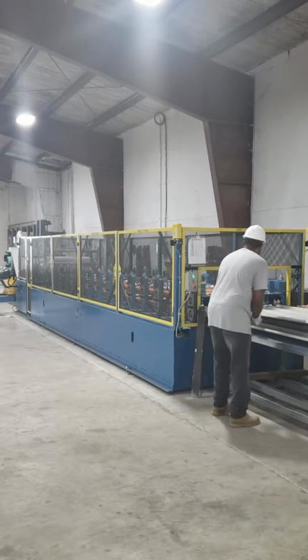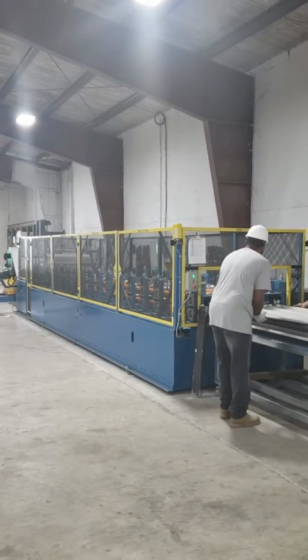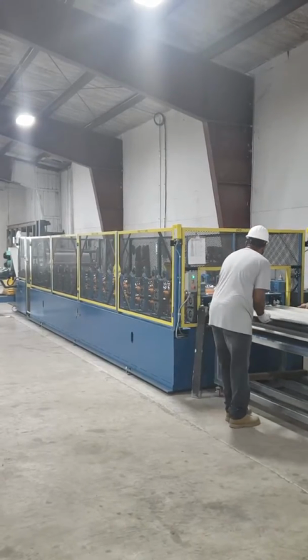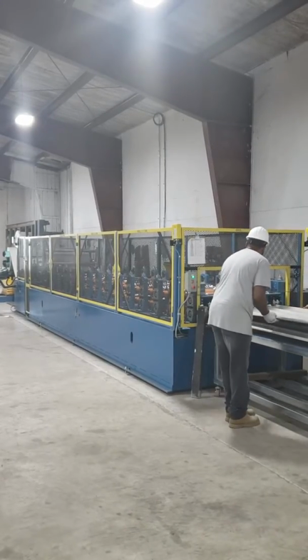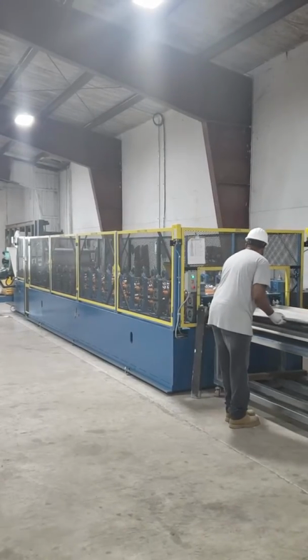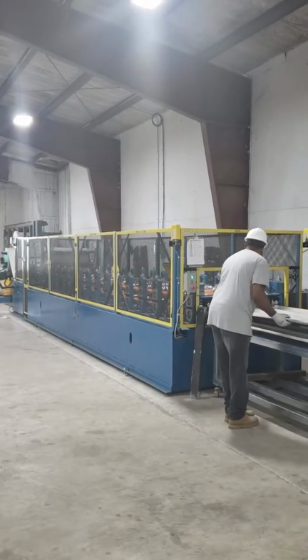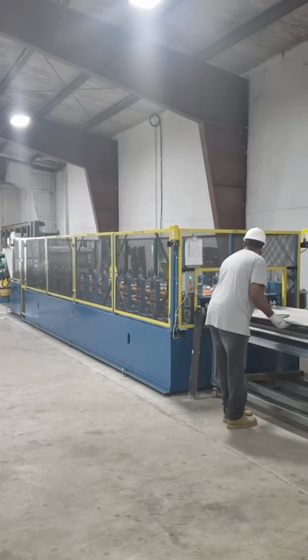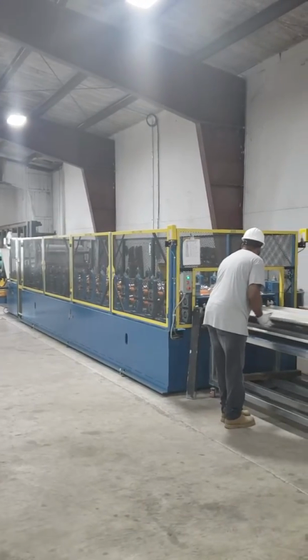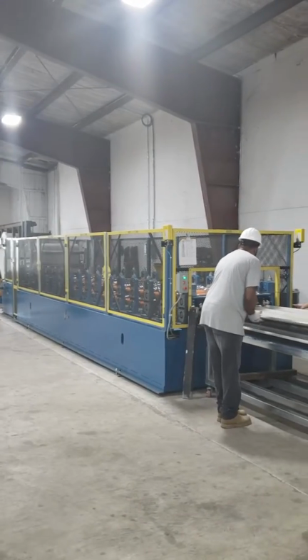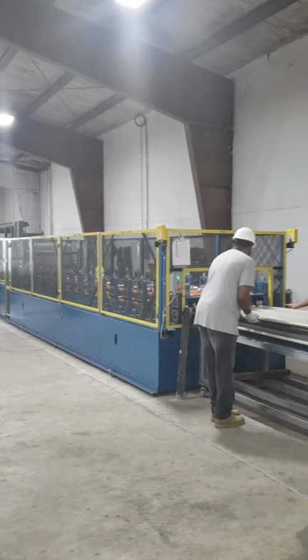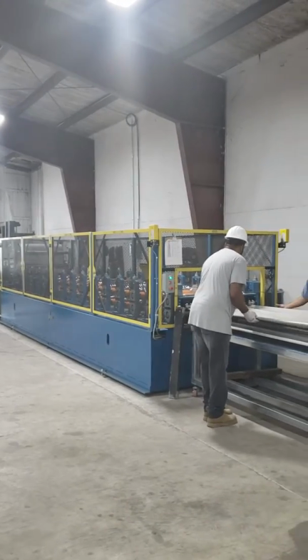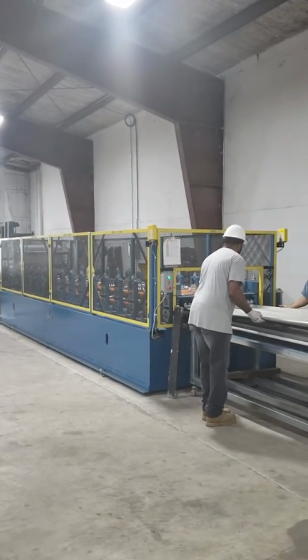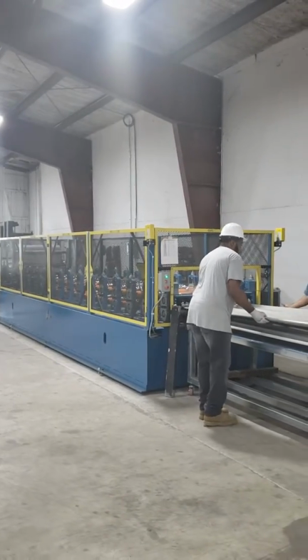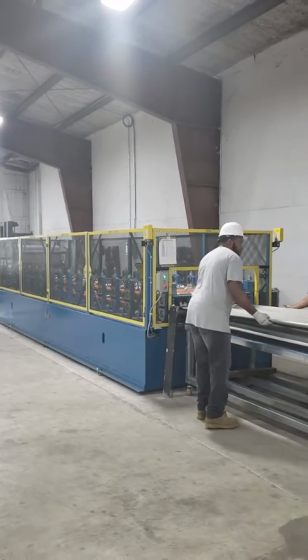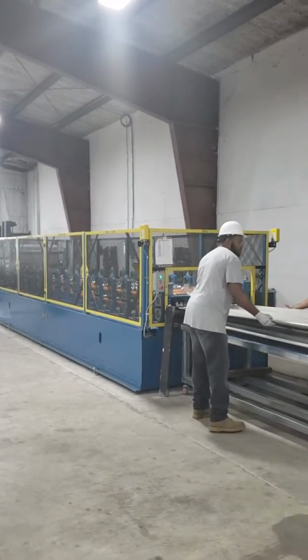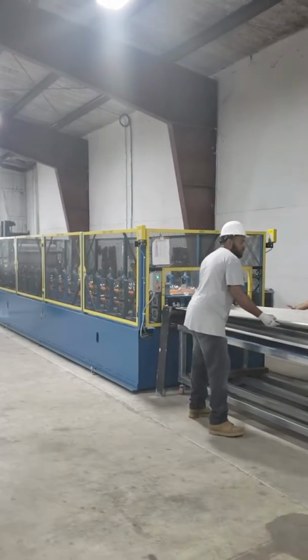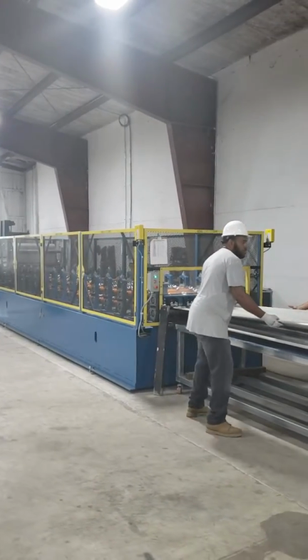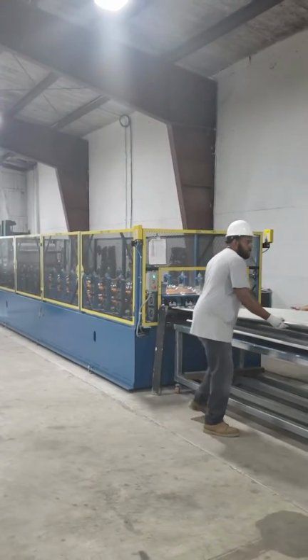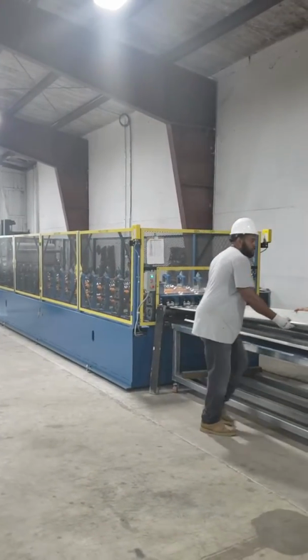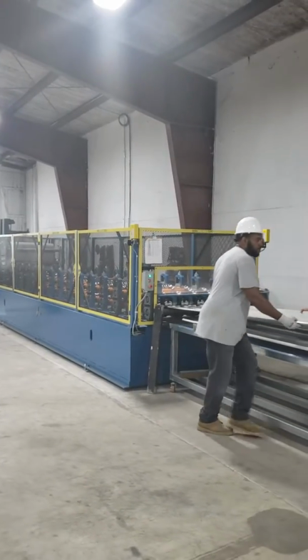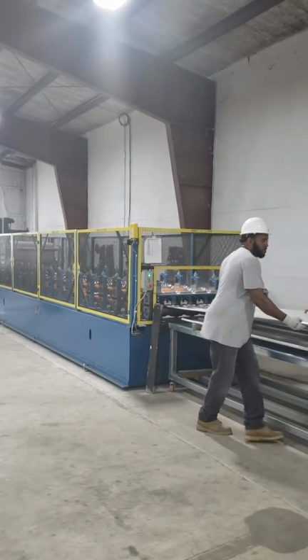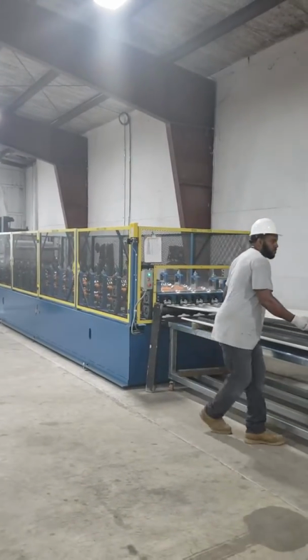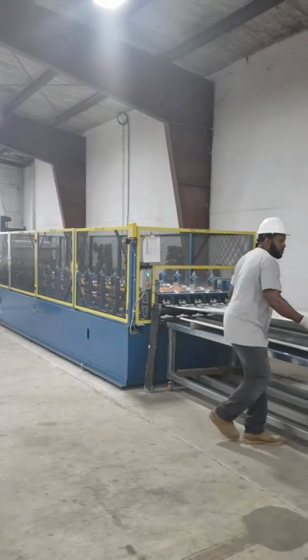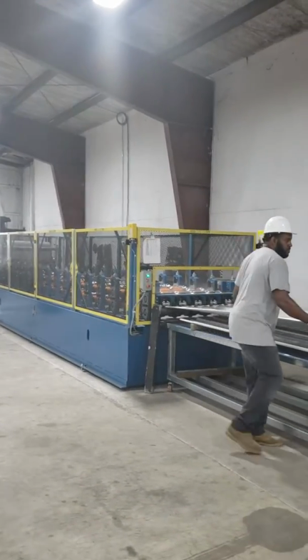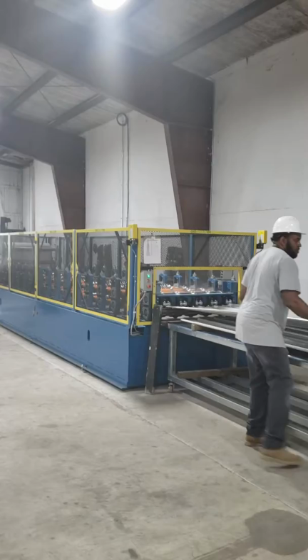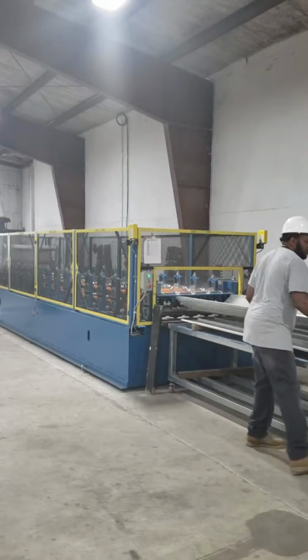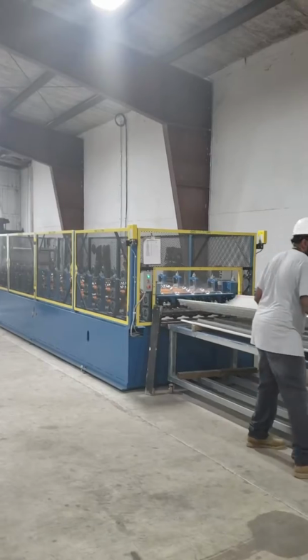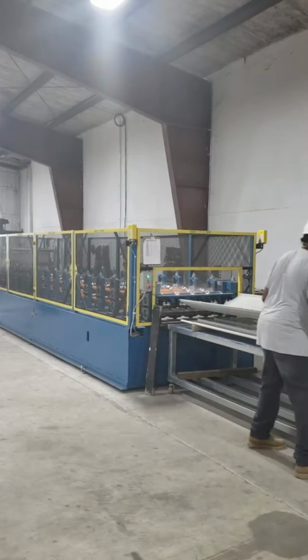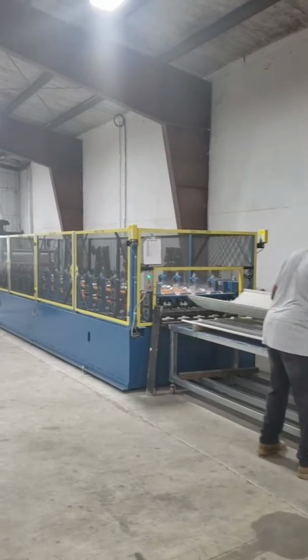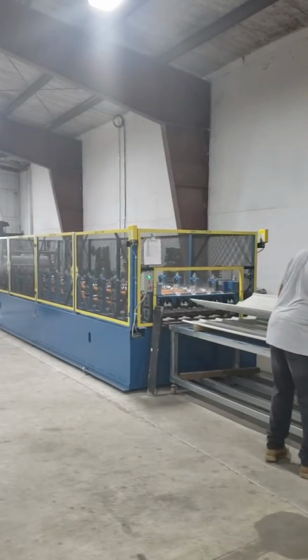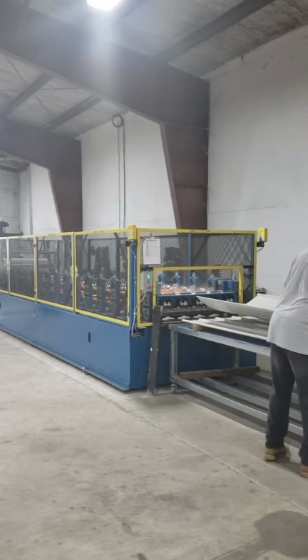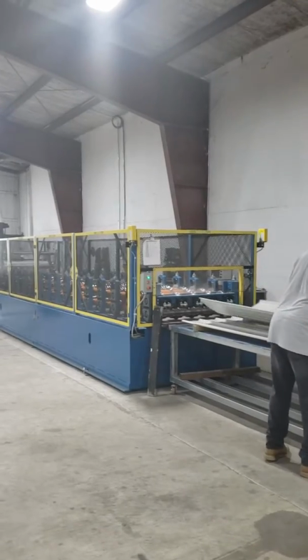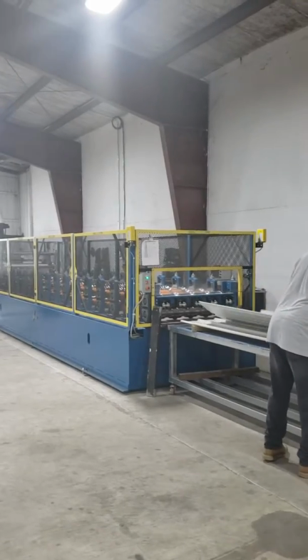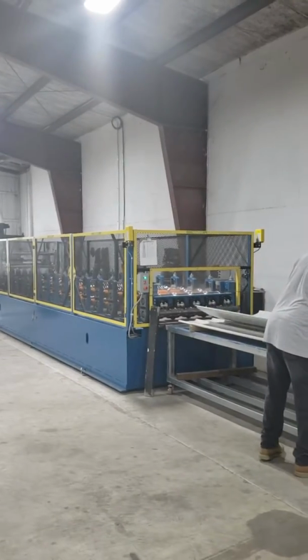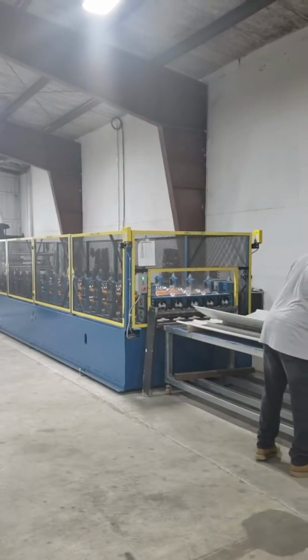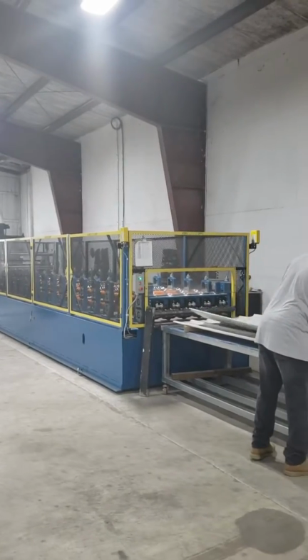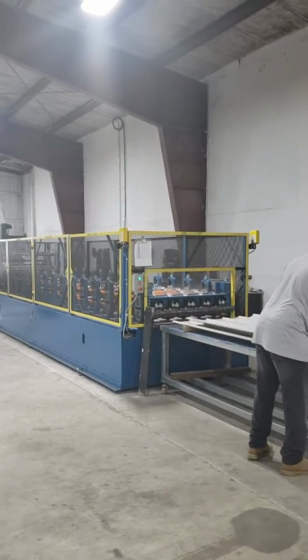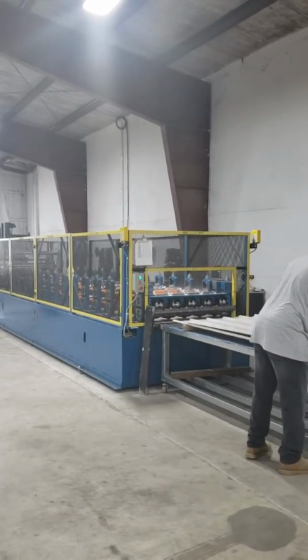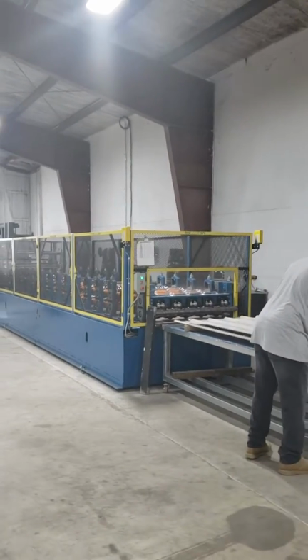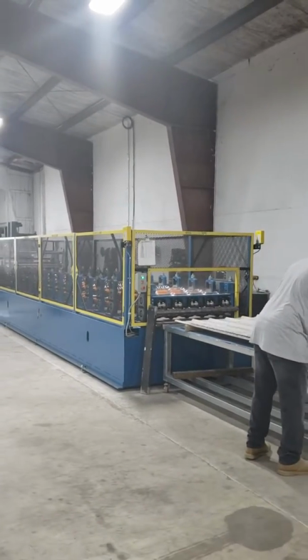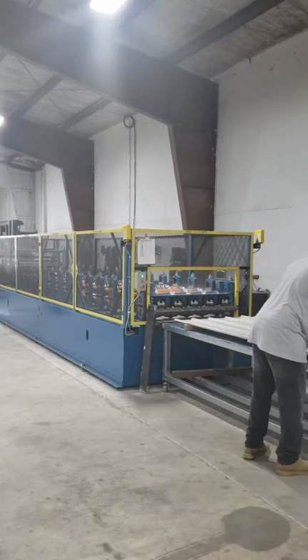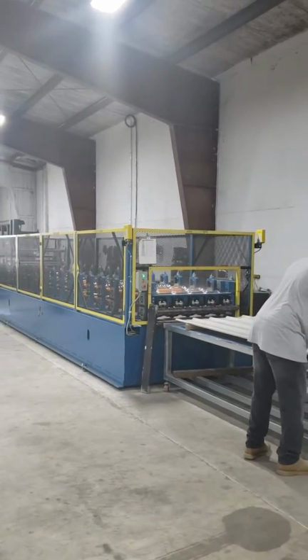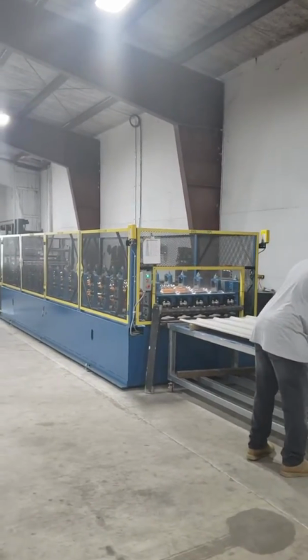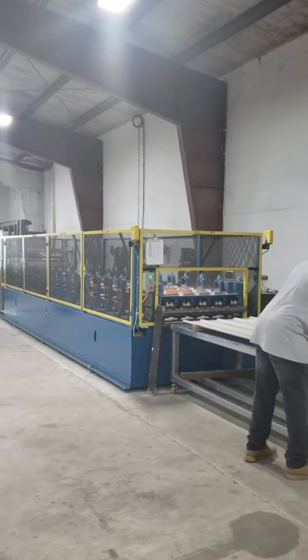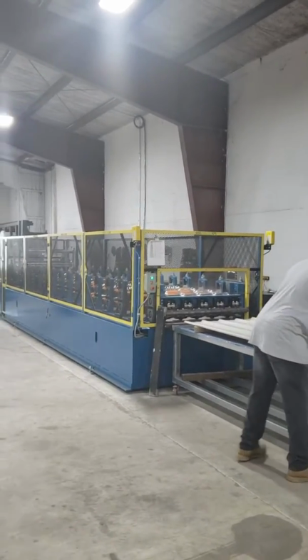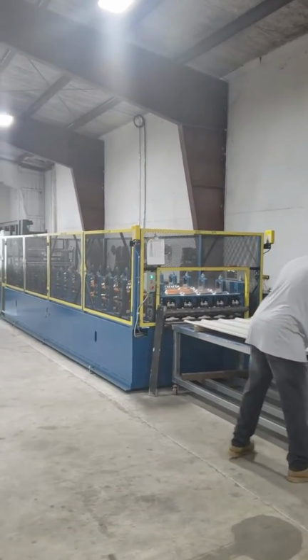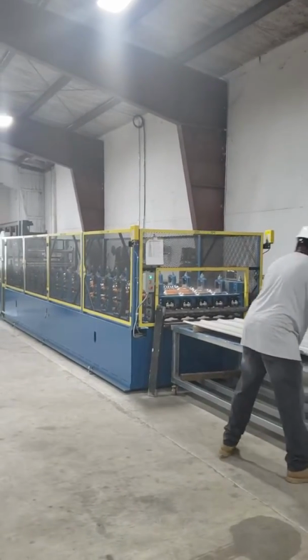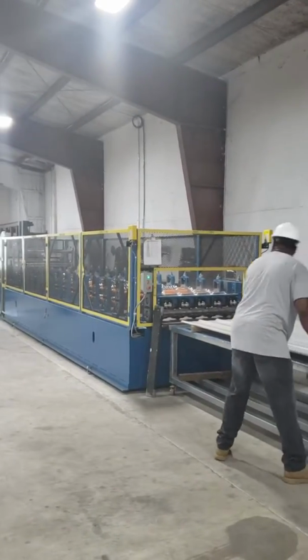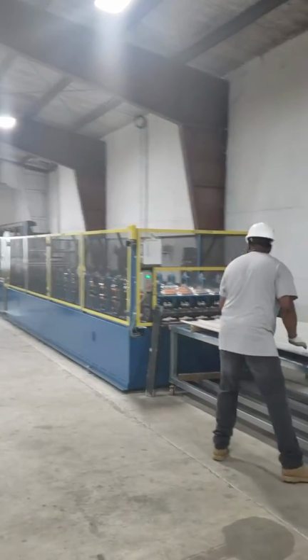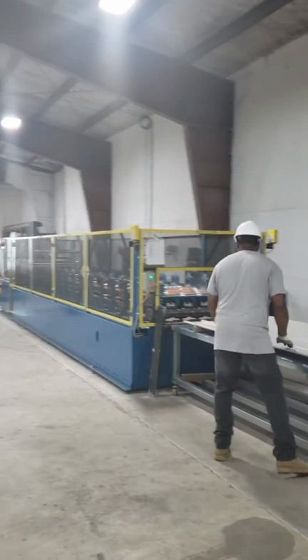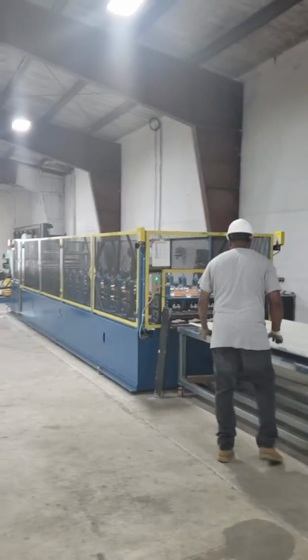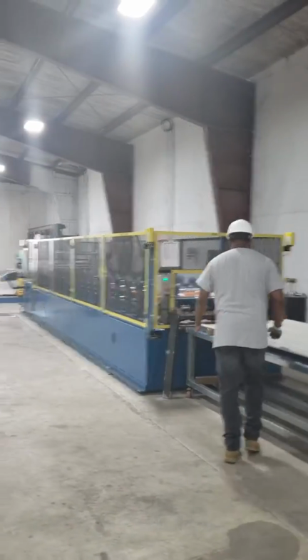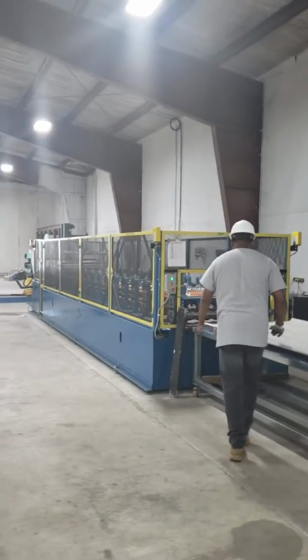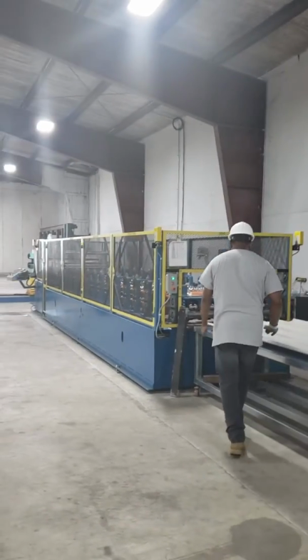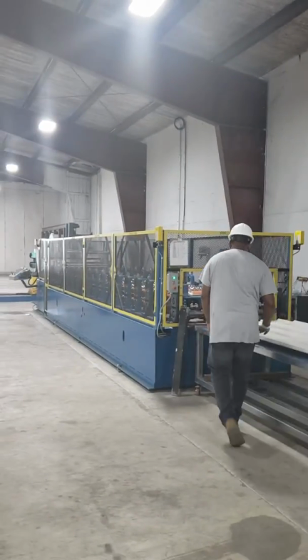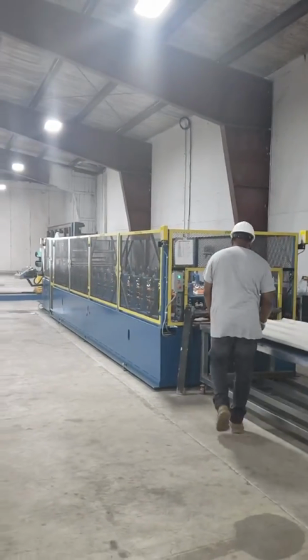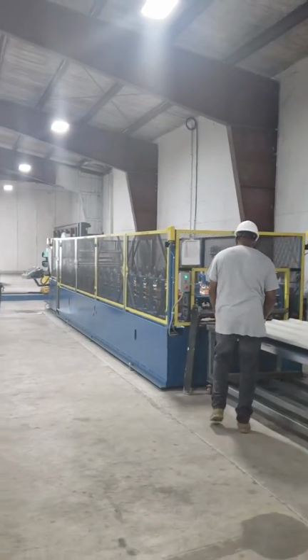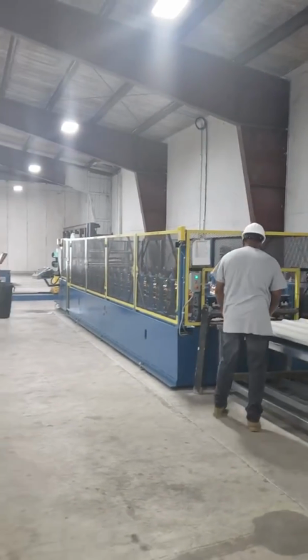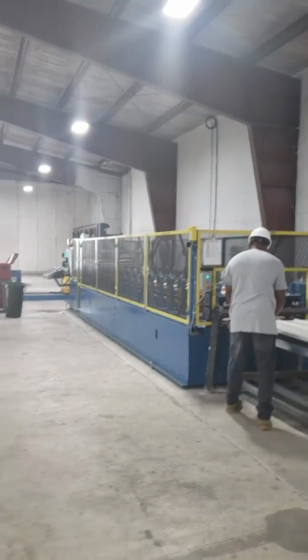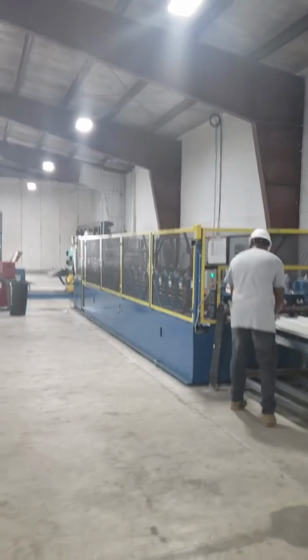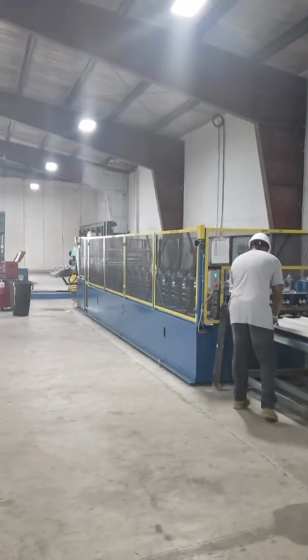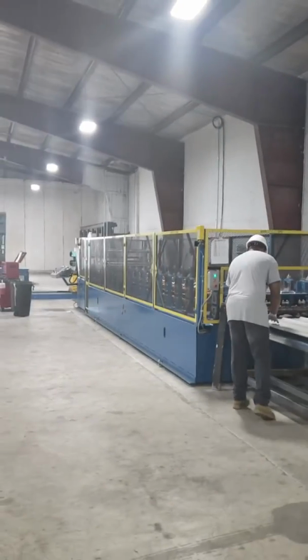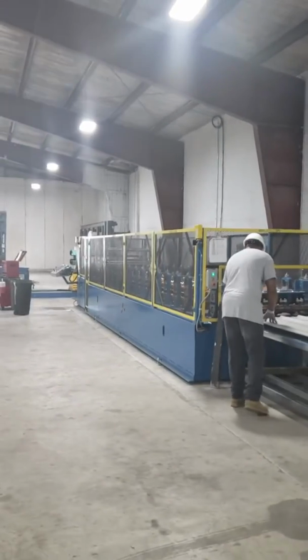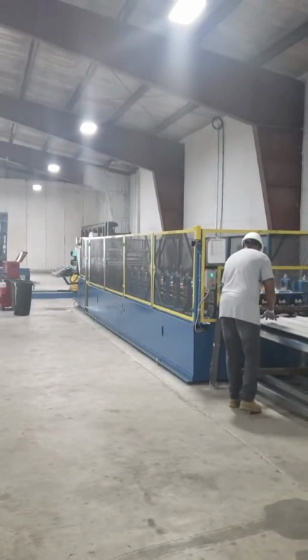This machine rolls at about 100 feet per minute. There are some faster machines available for mass production.